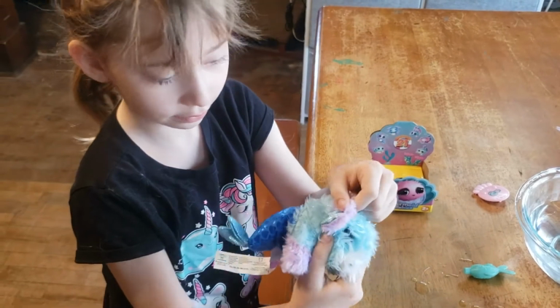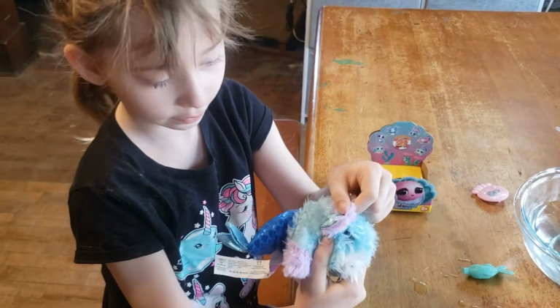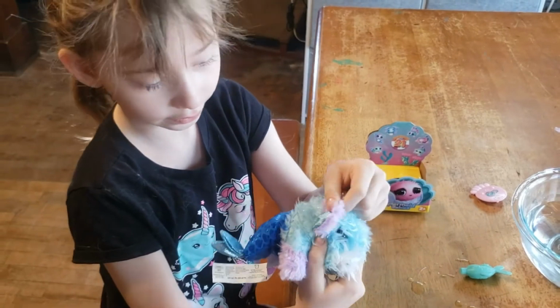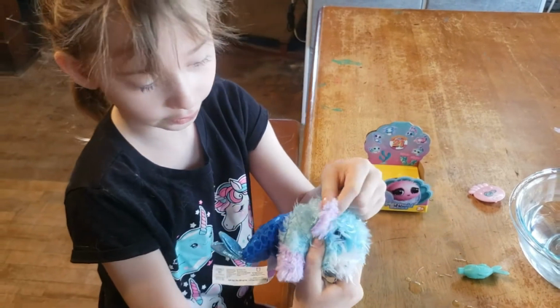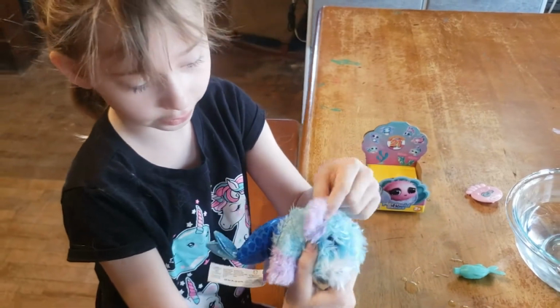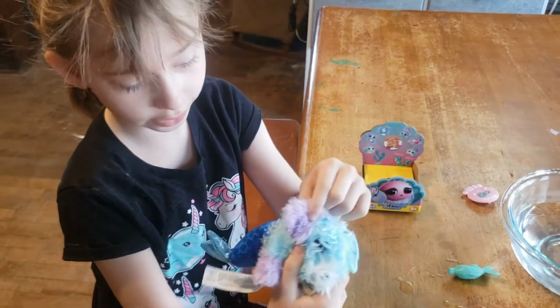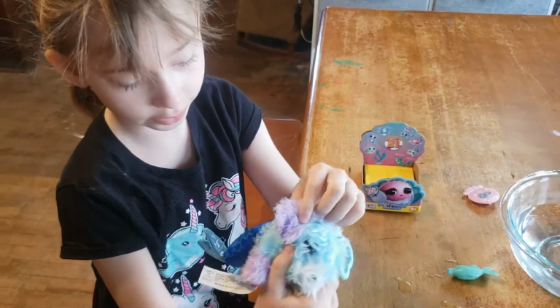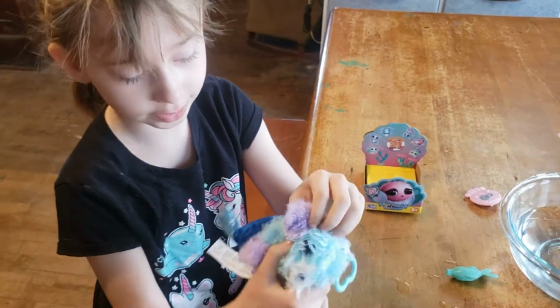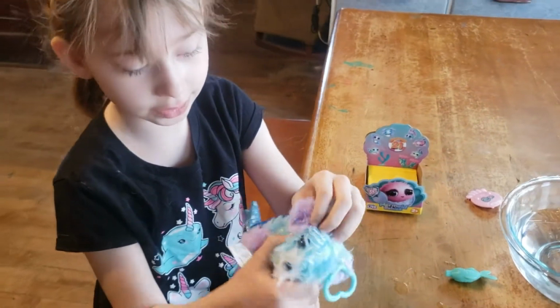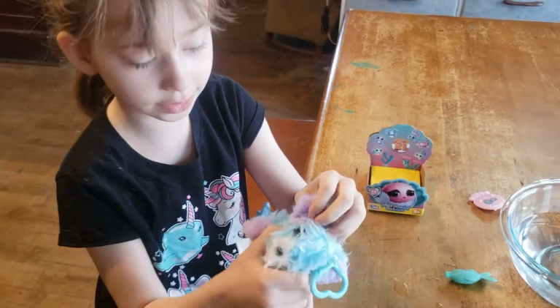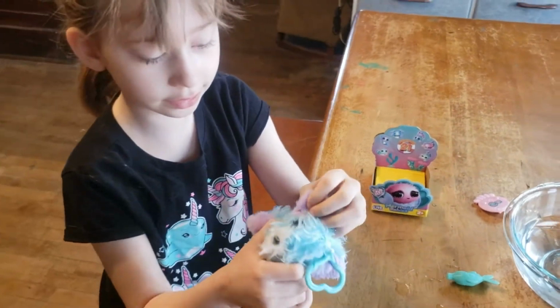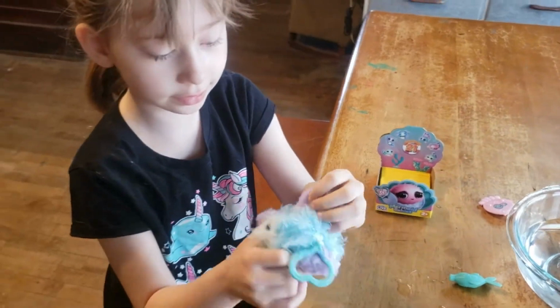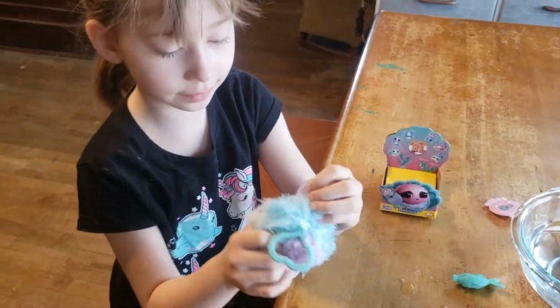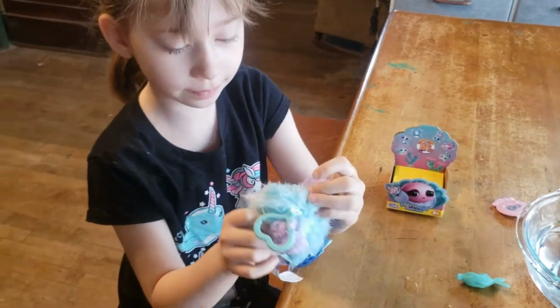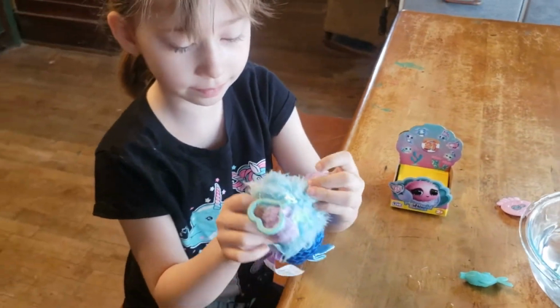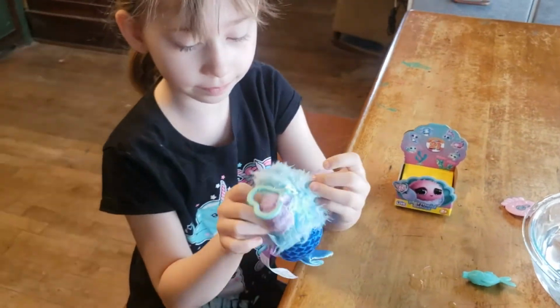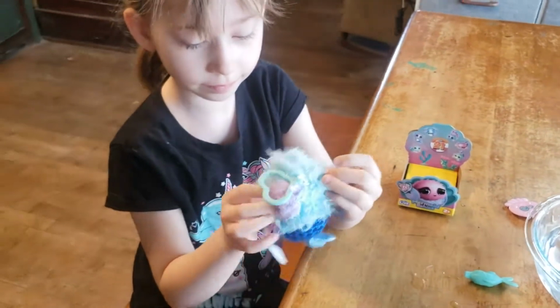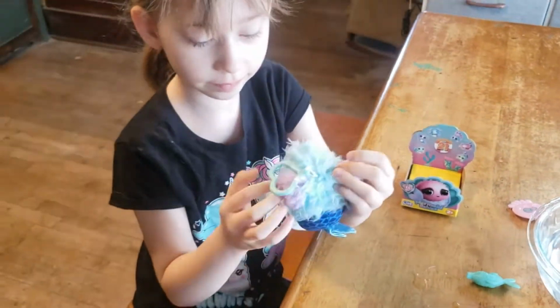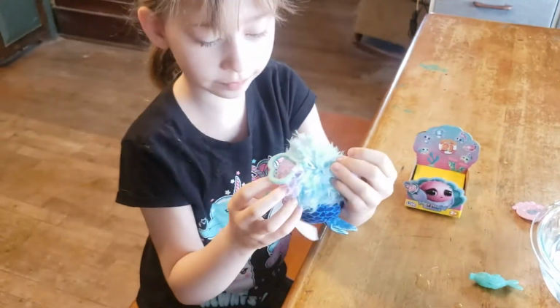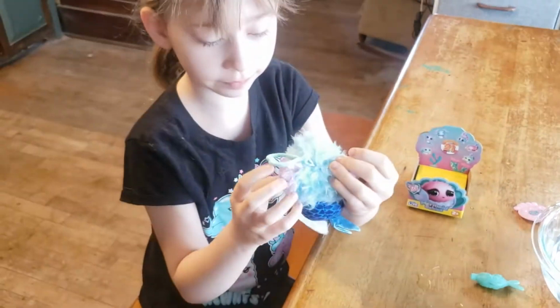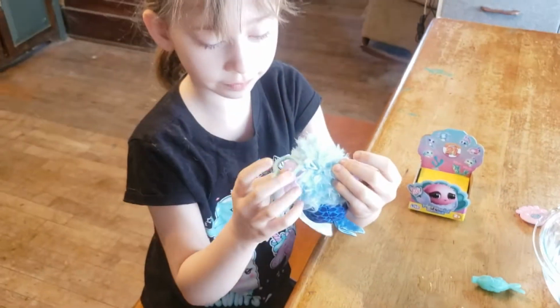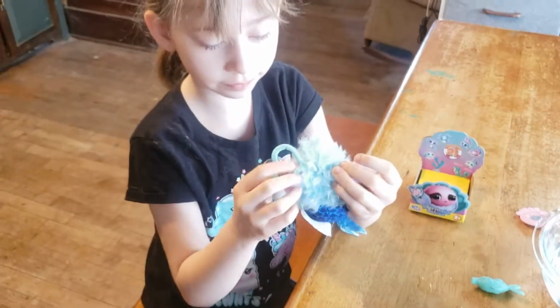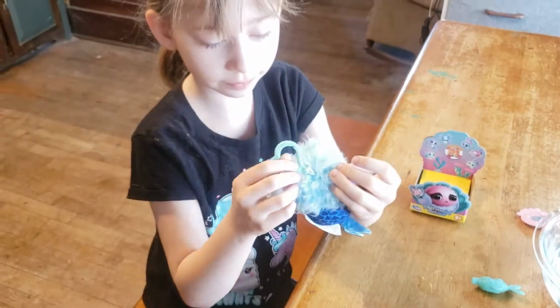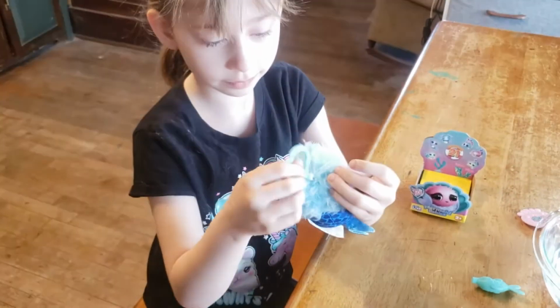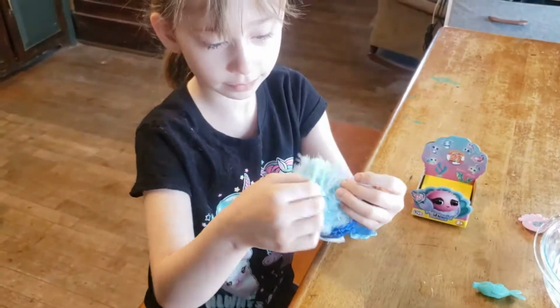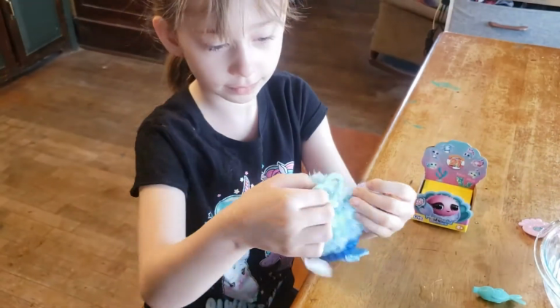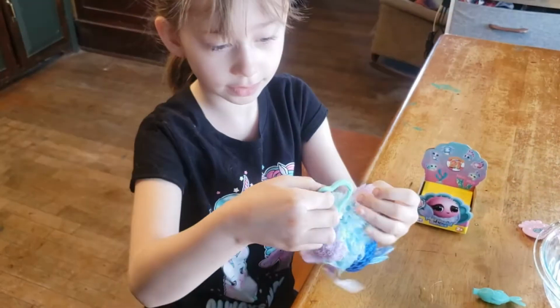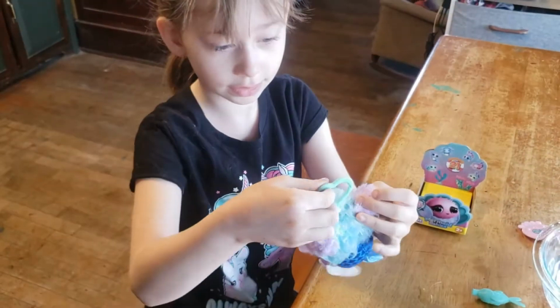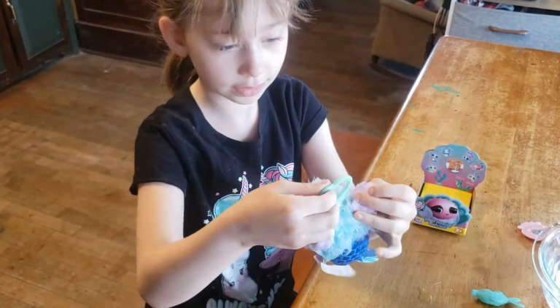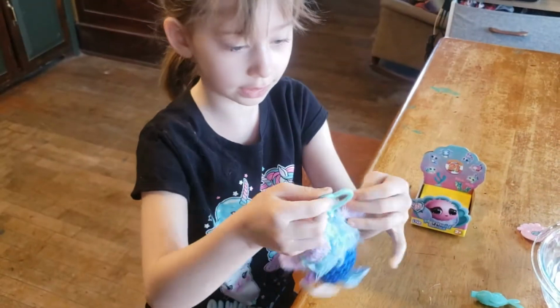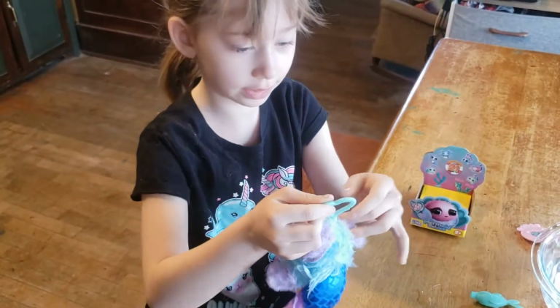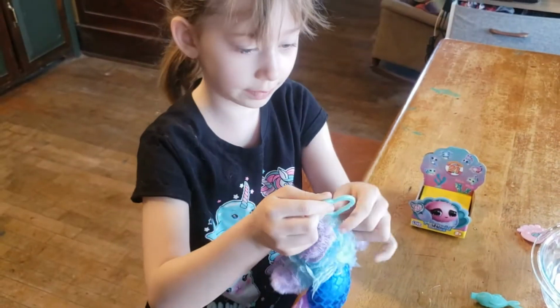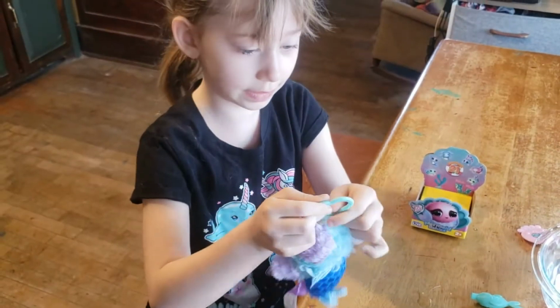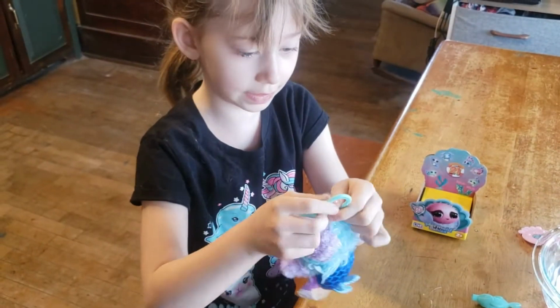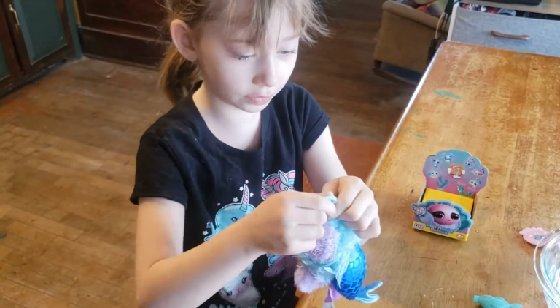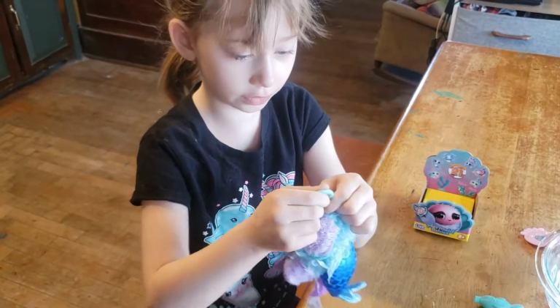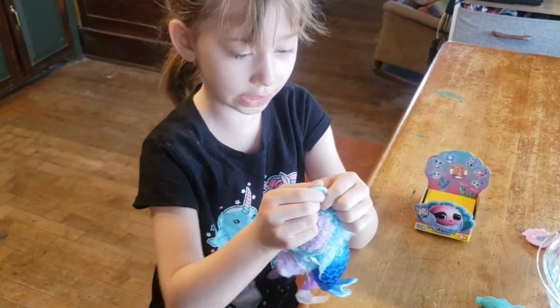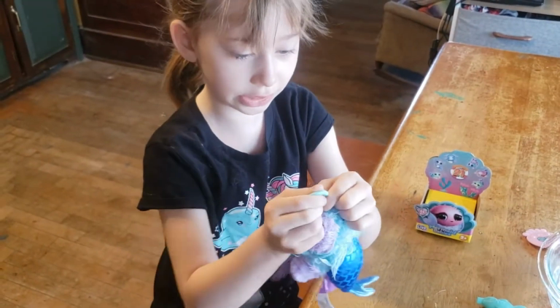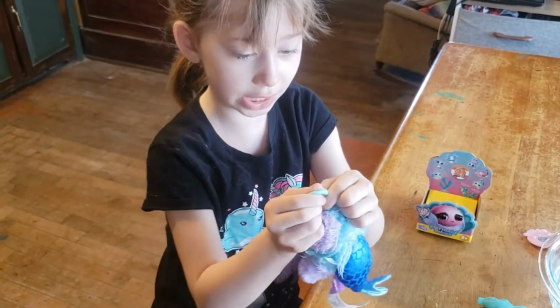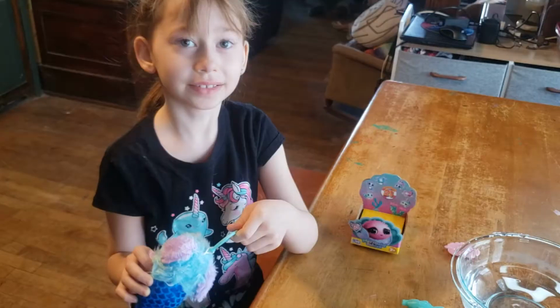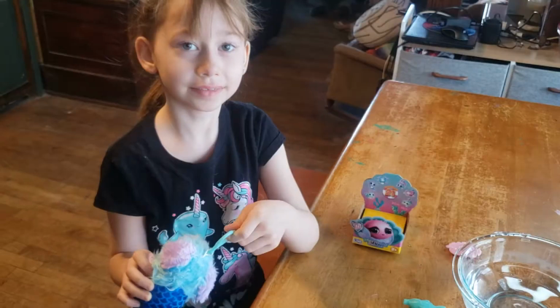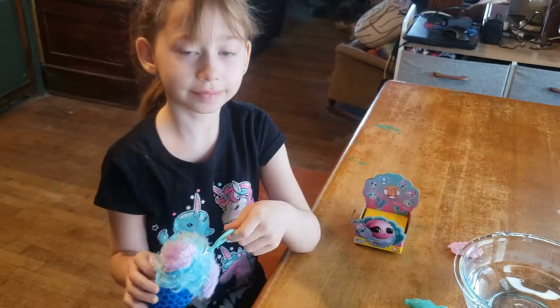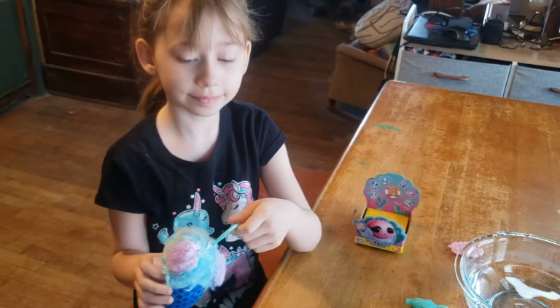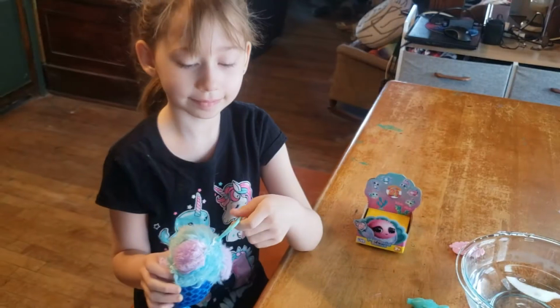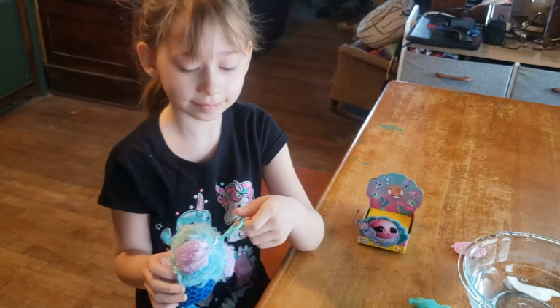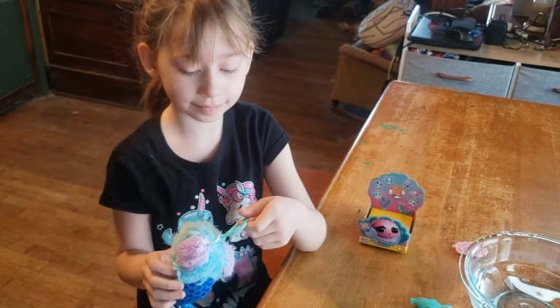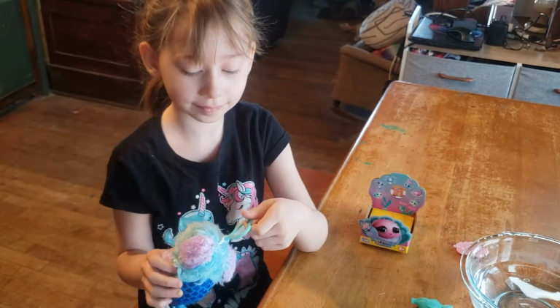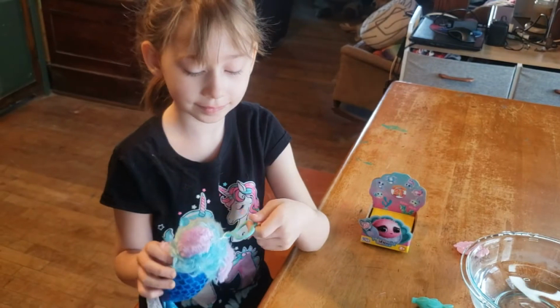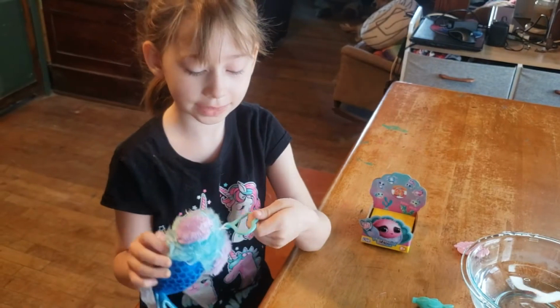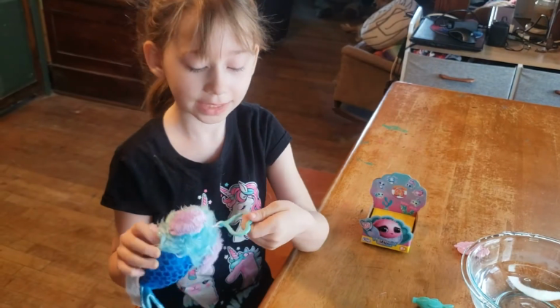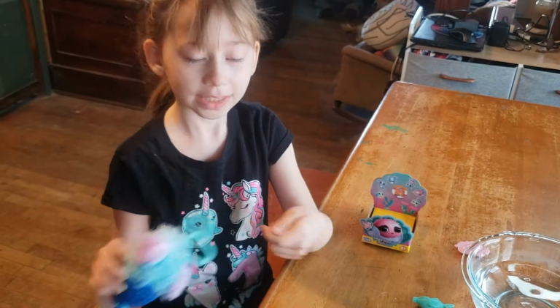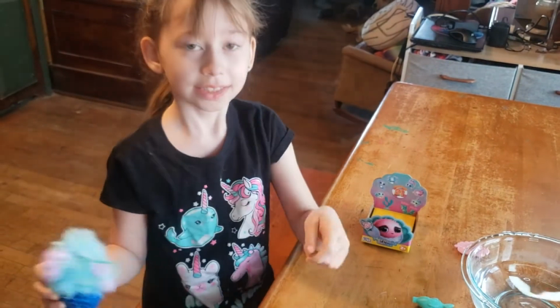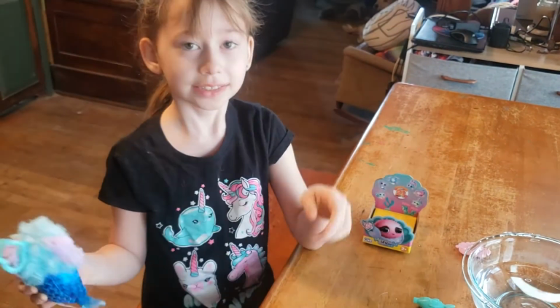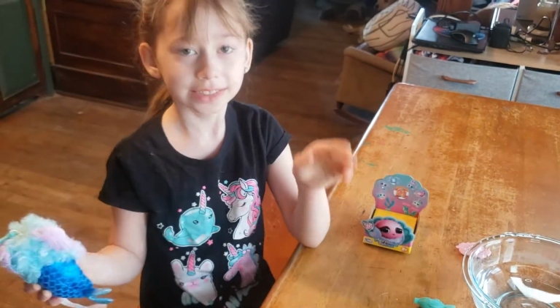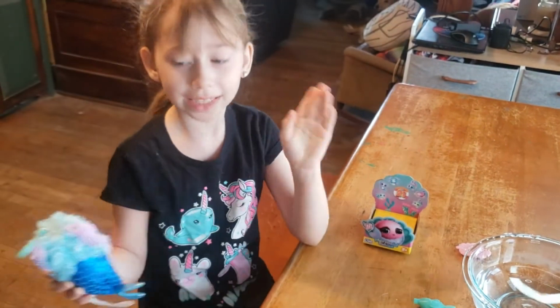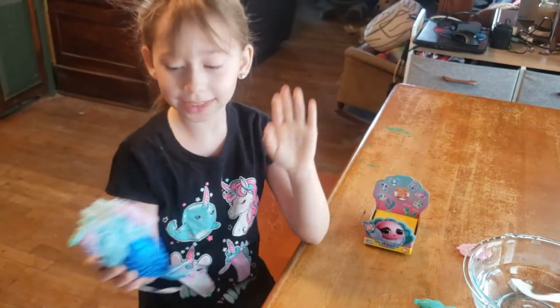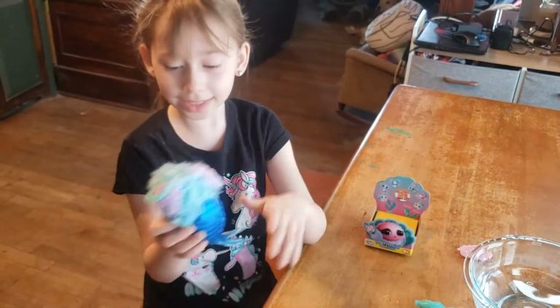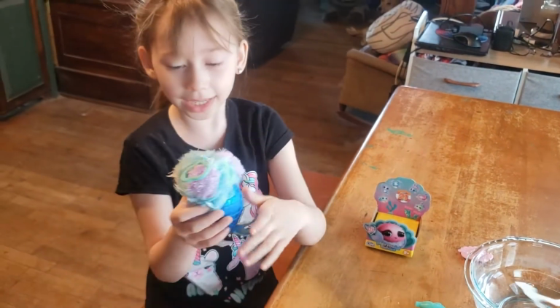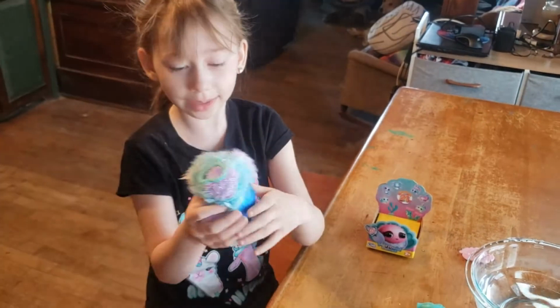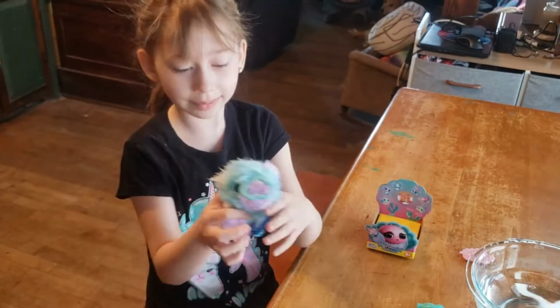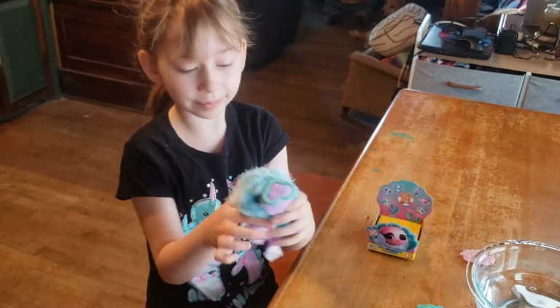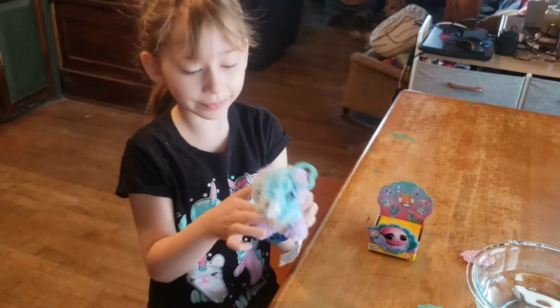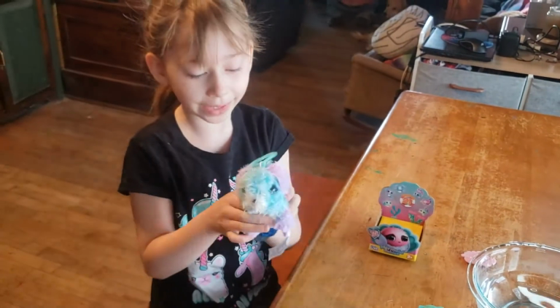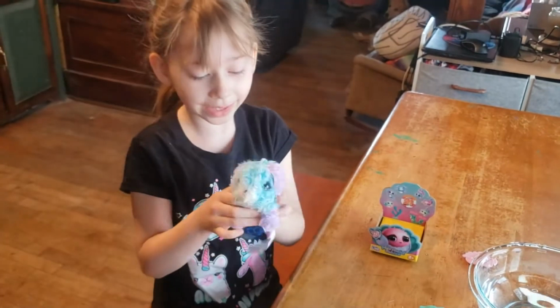Little ears. It can be like a little keychain. See you next time, bye!